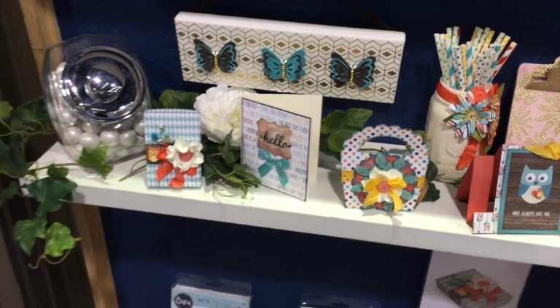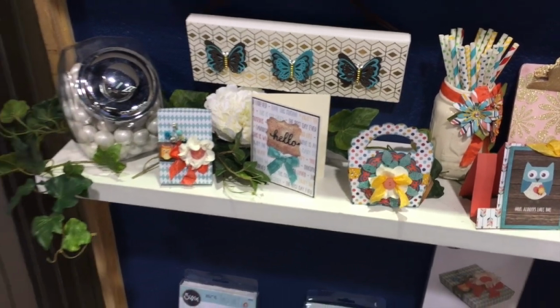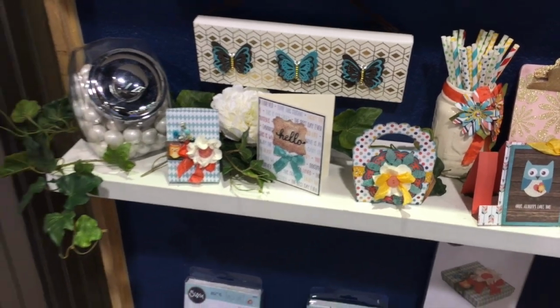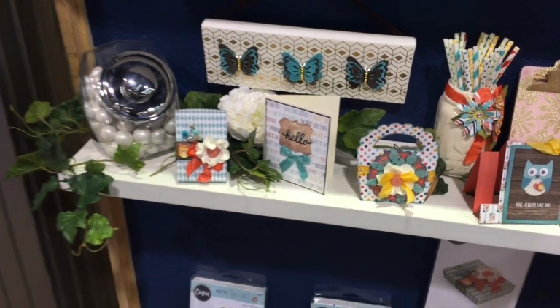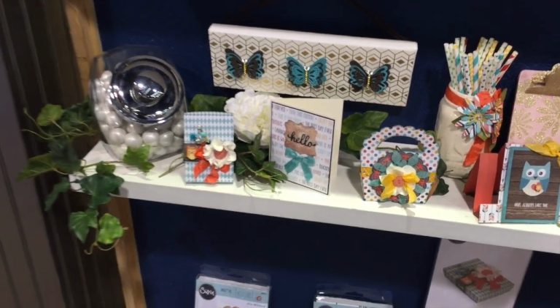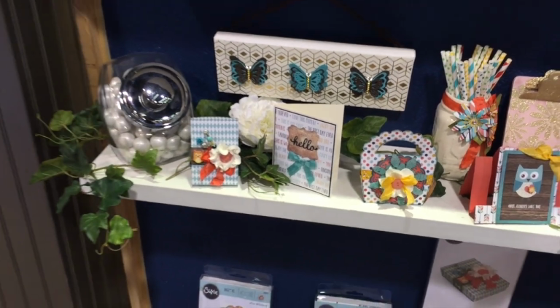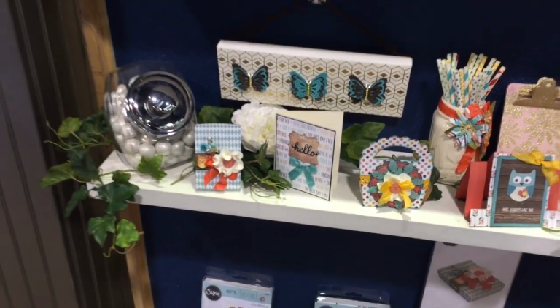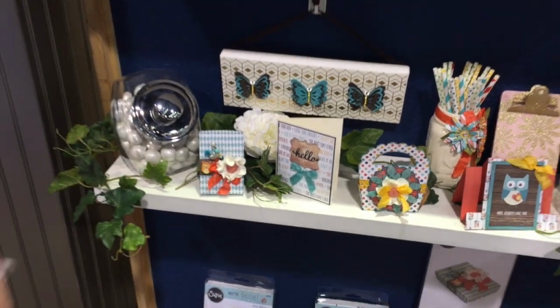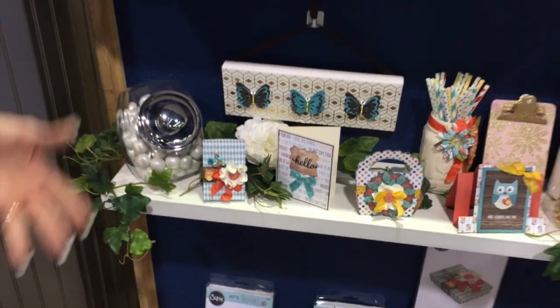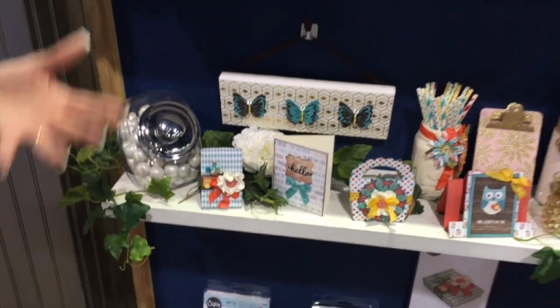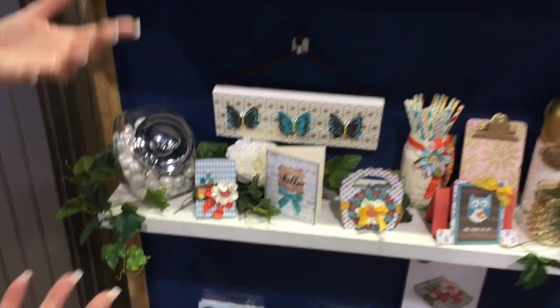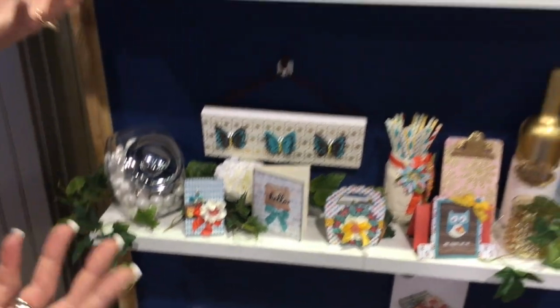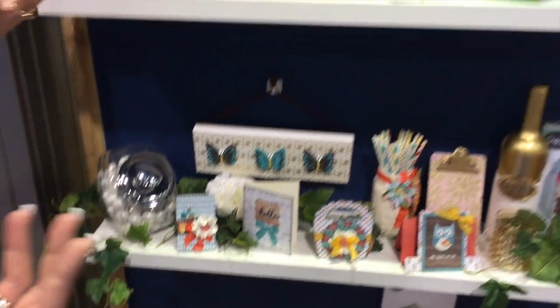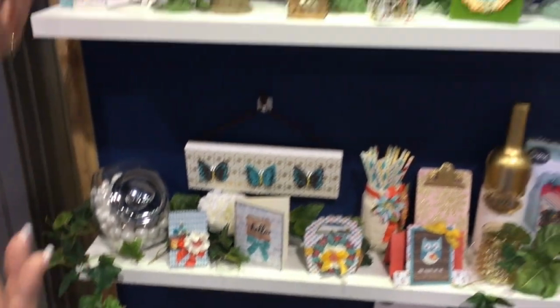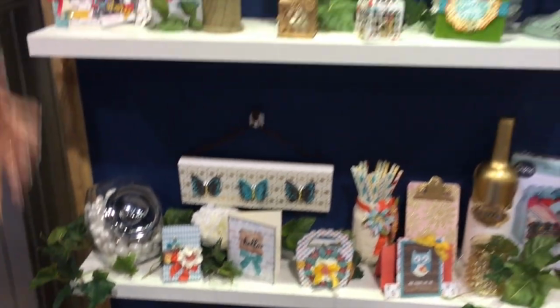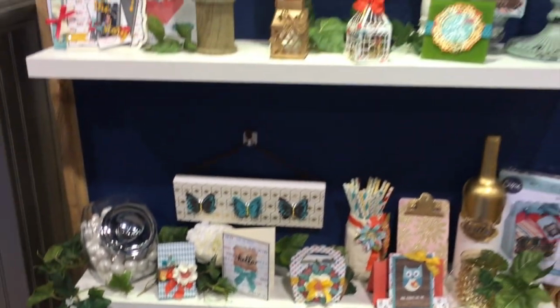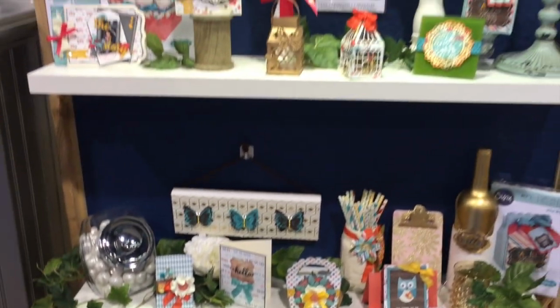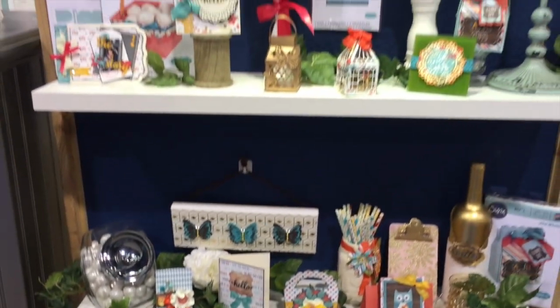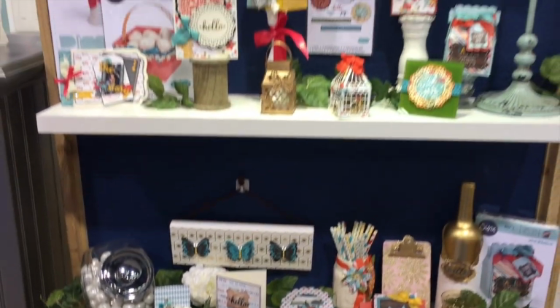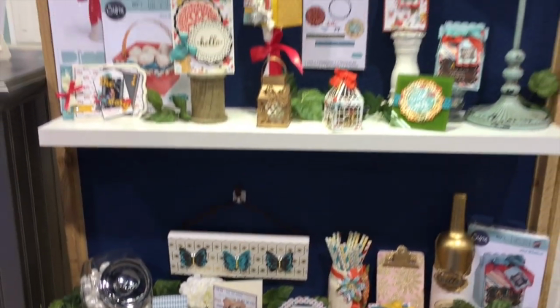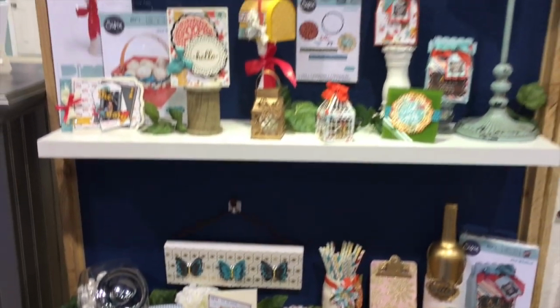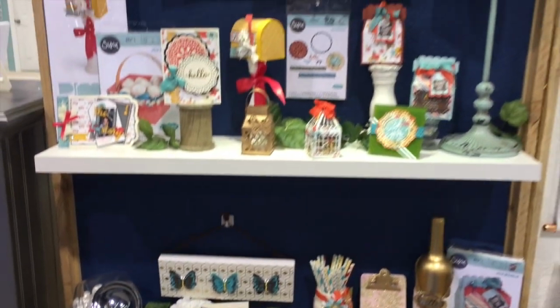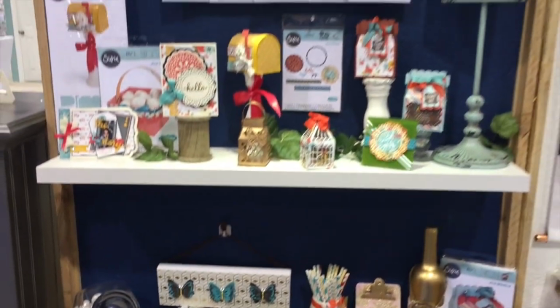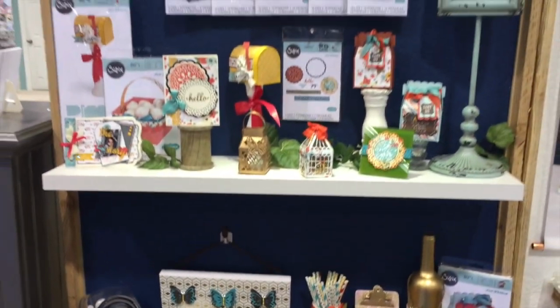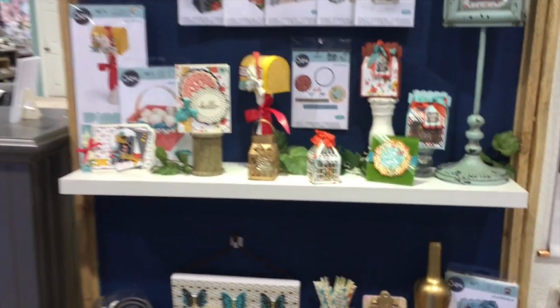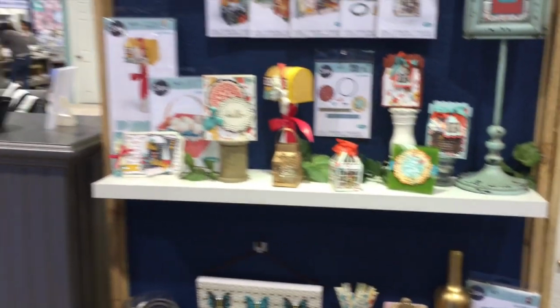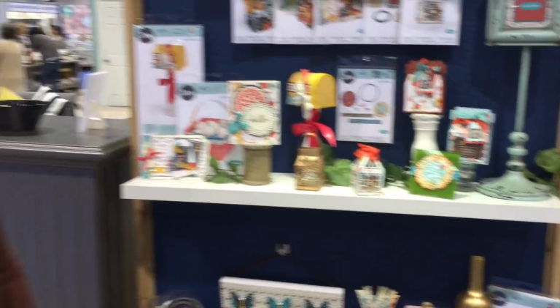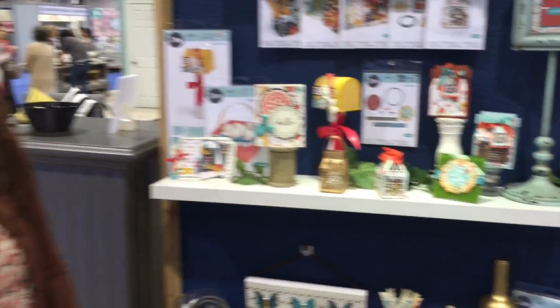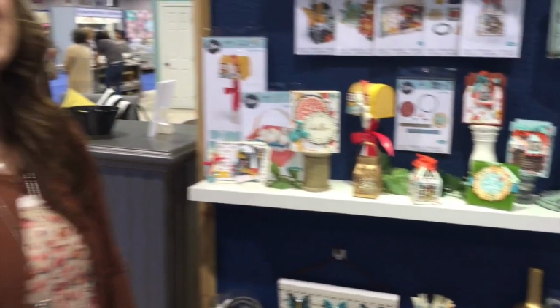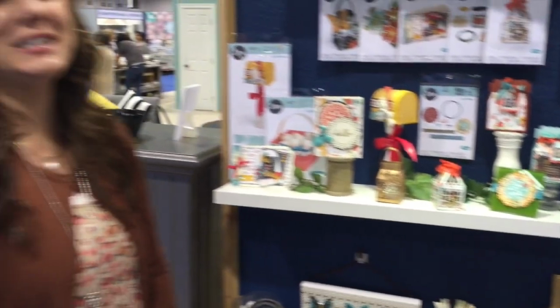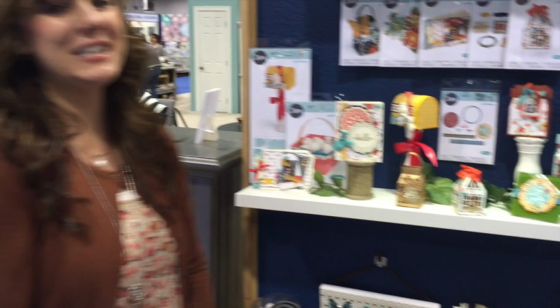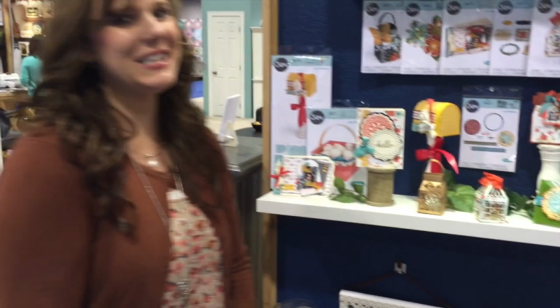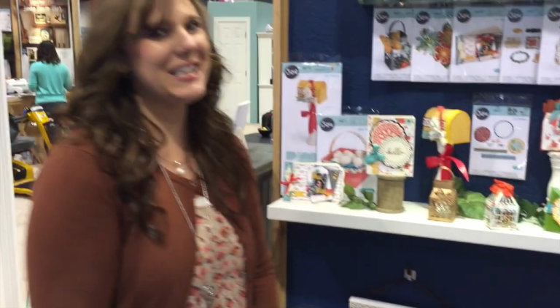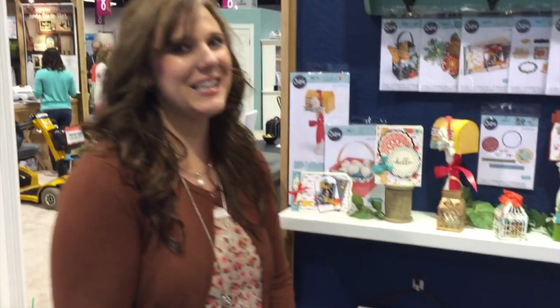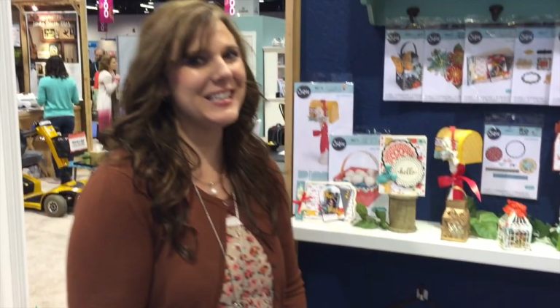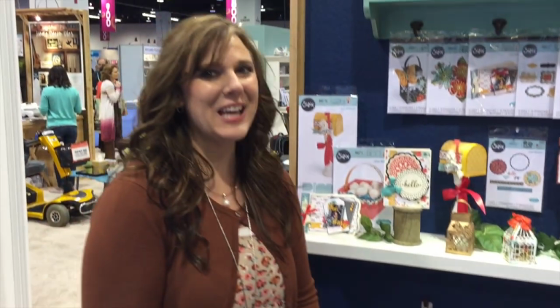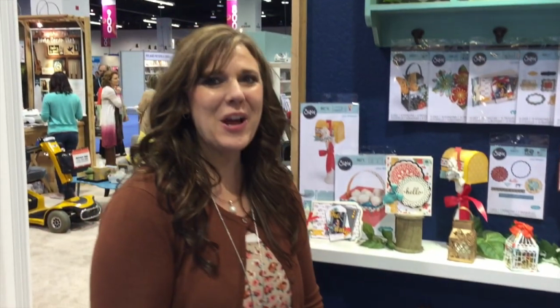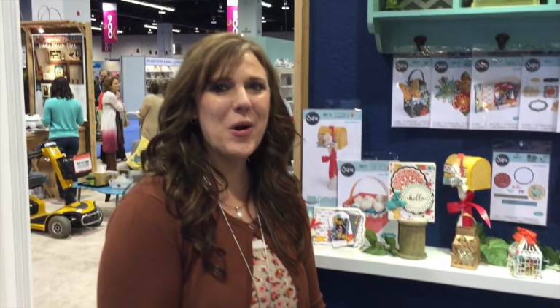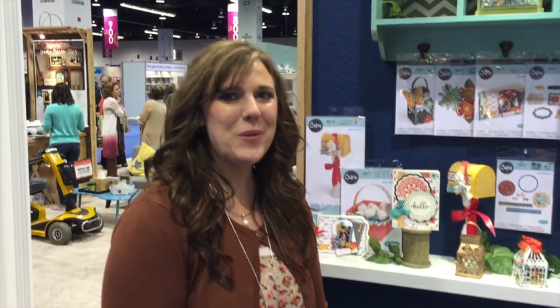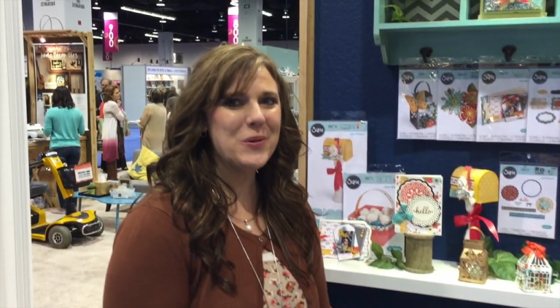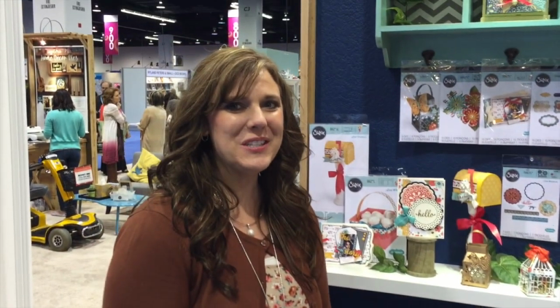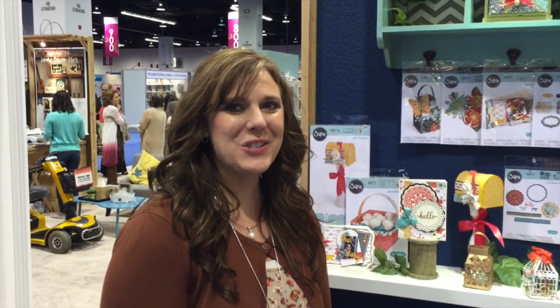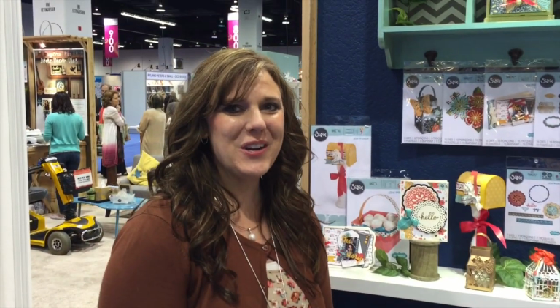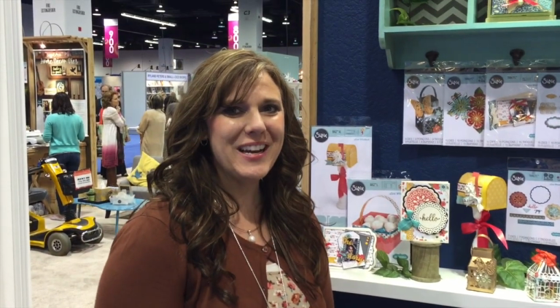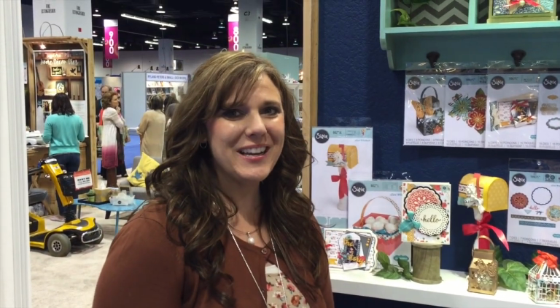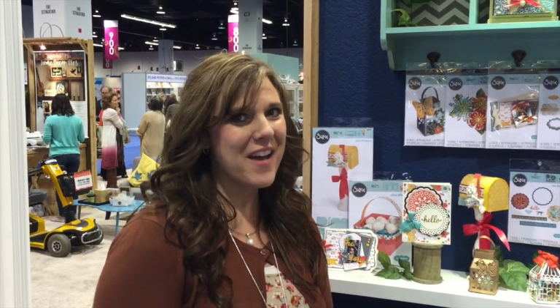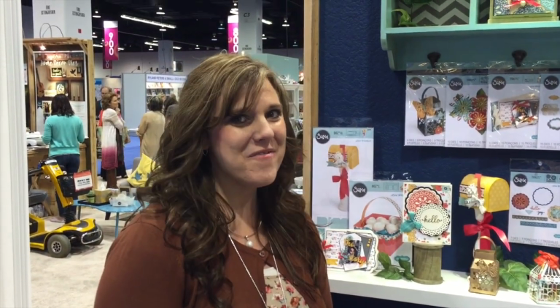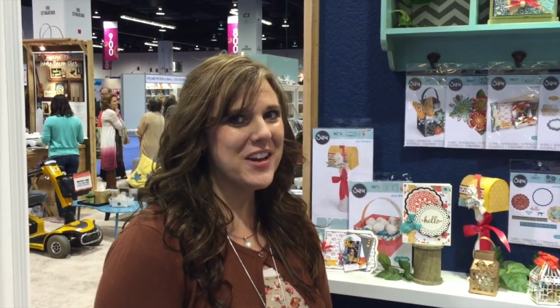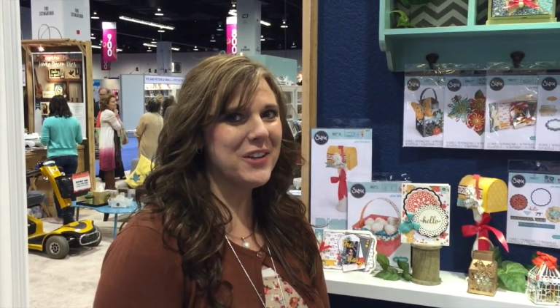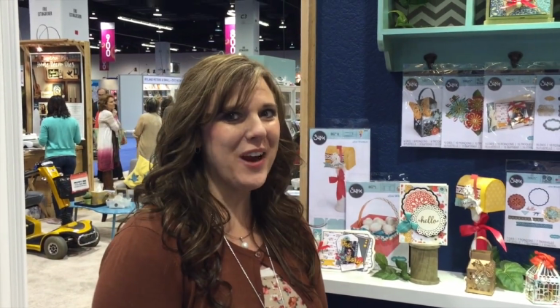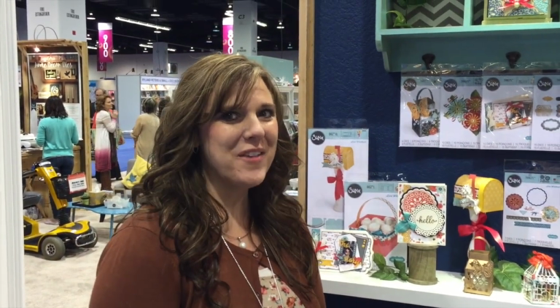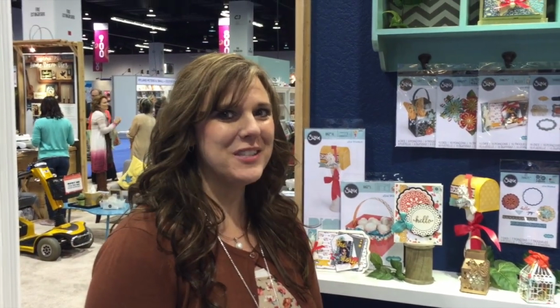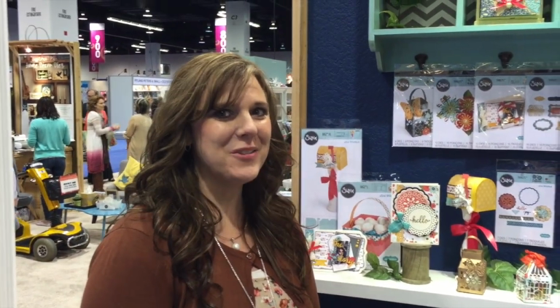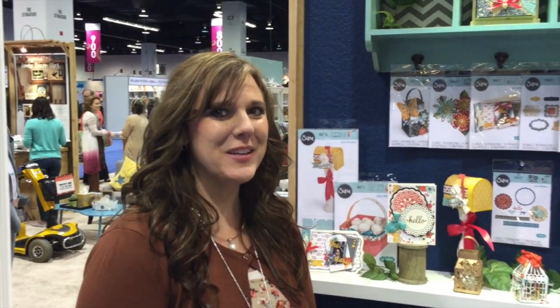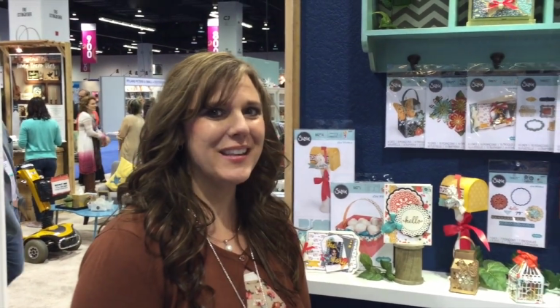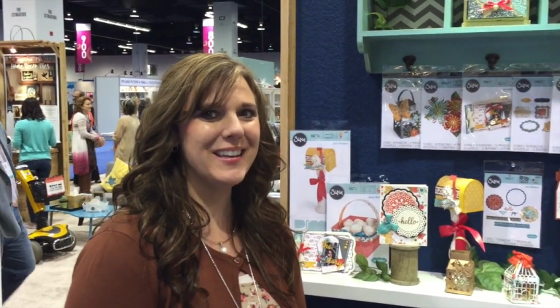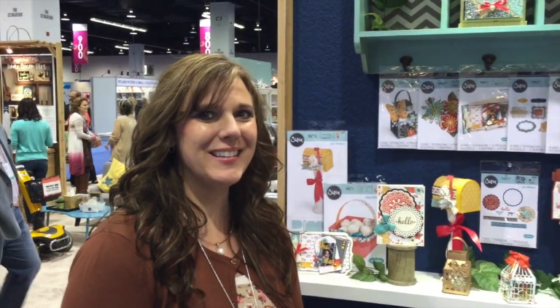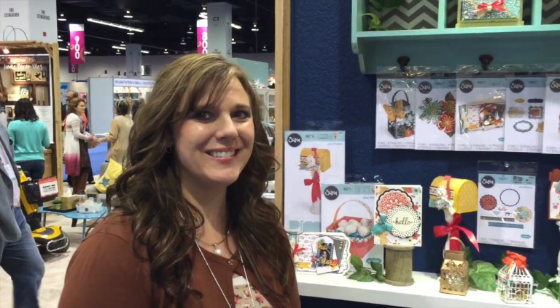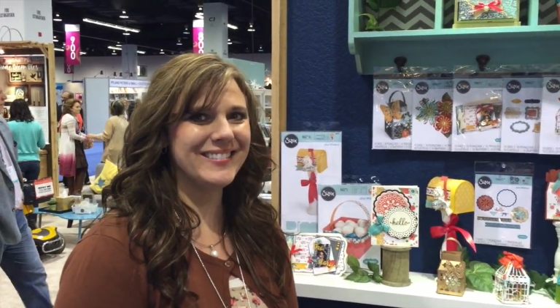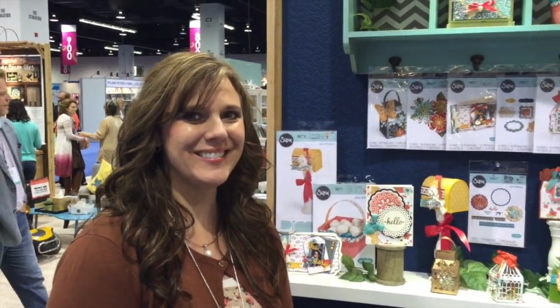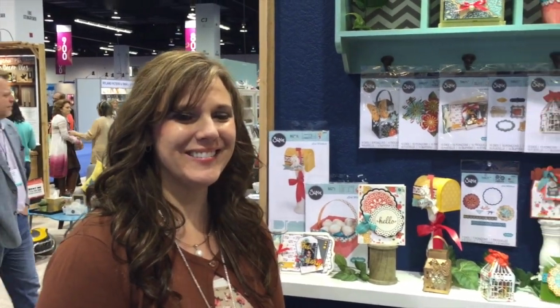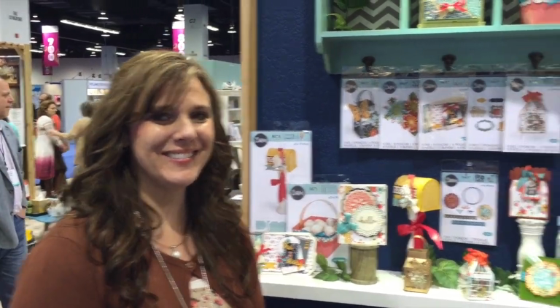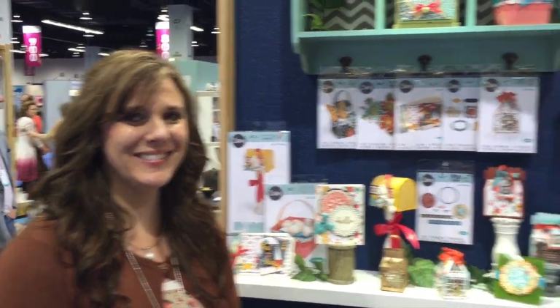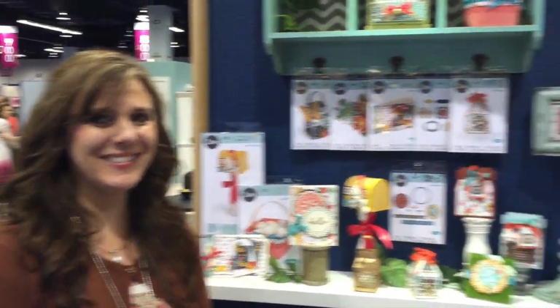So this is my release with Sizzix. I hope you enjoy it and have fun crafting with it. Thank you.